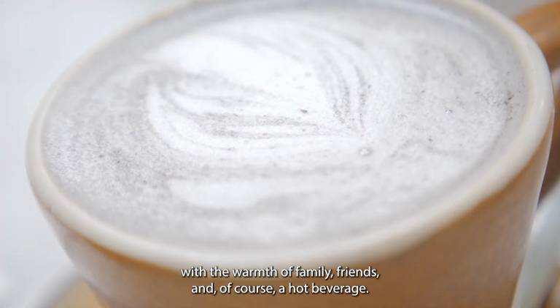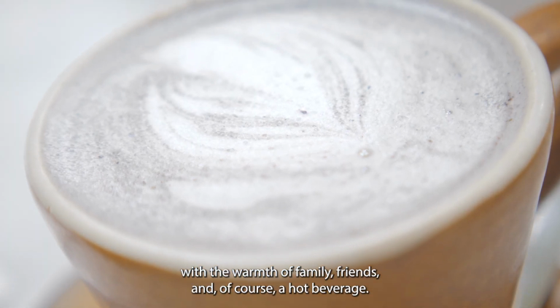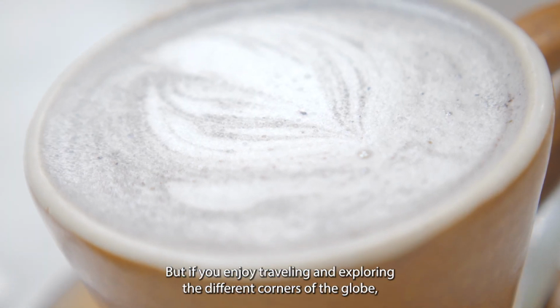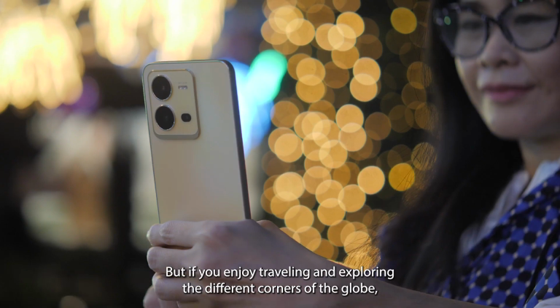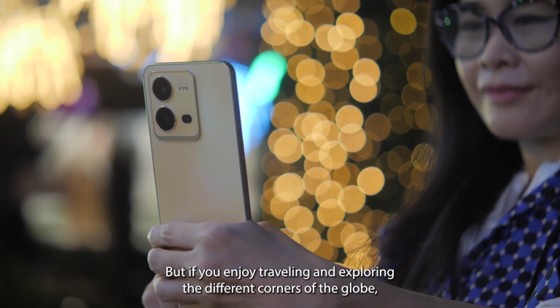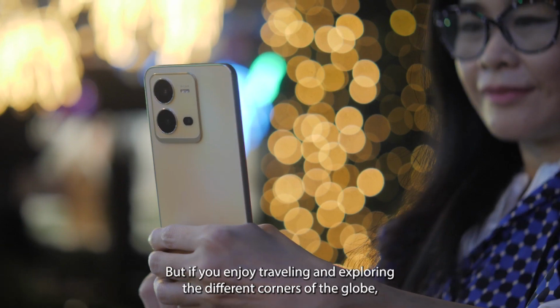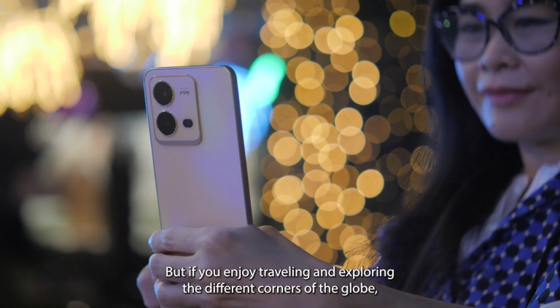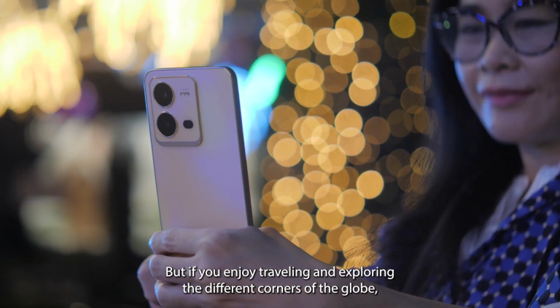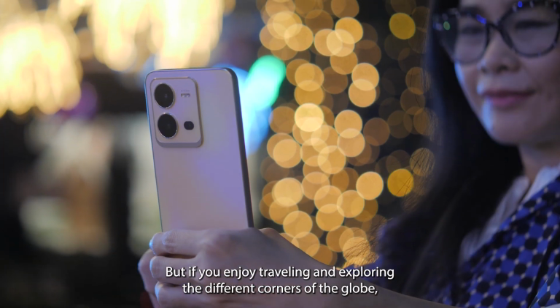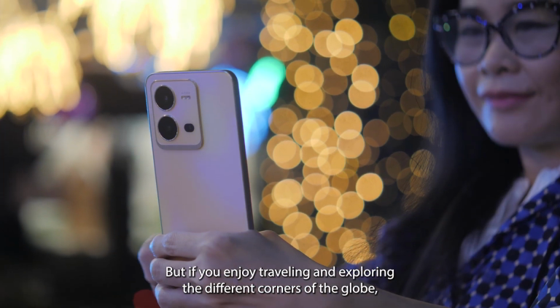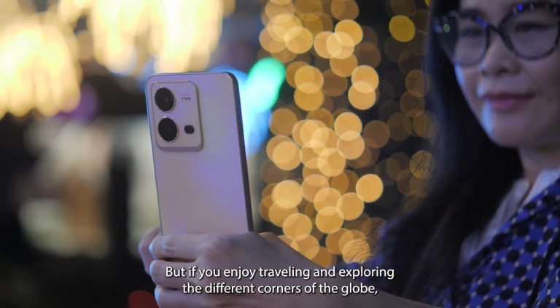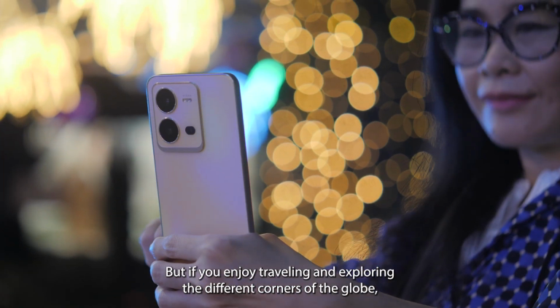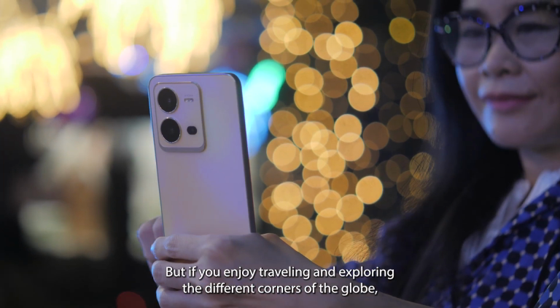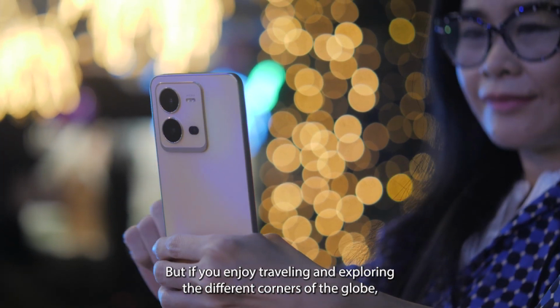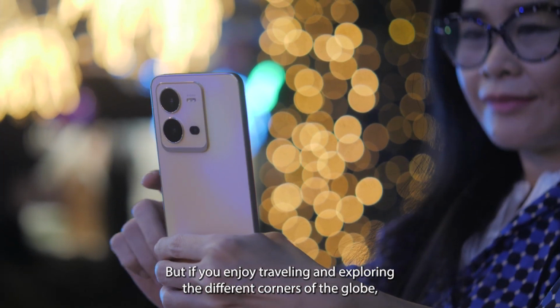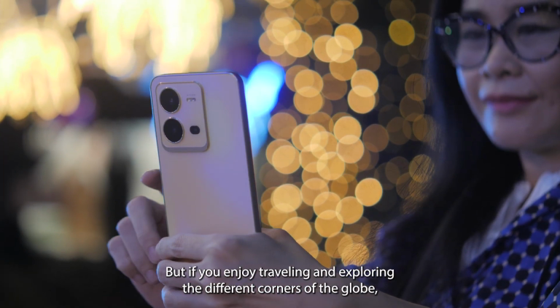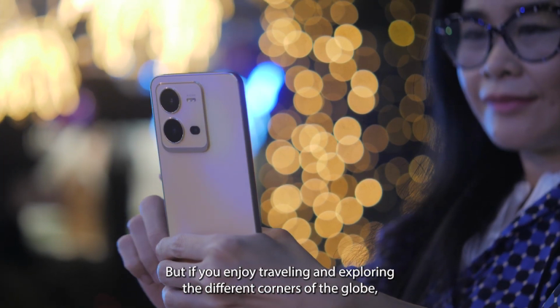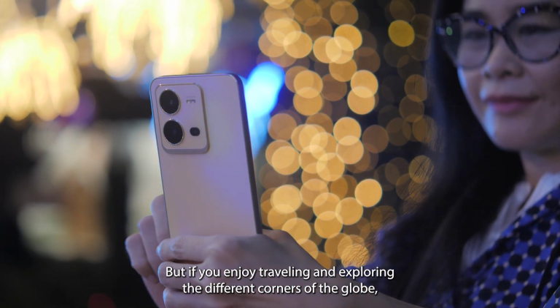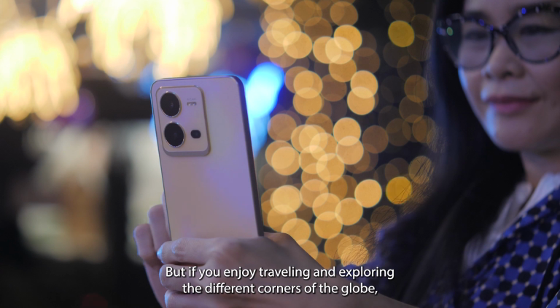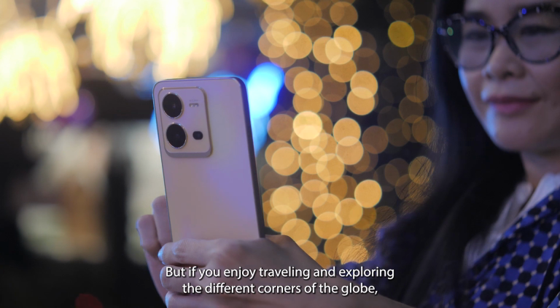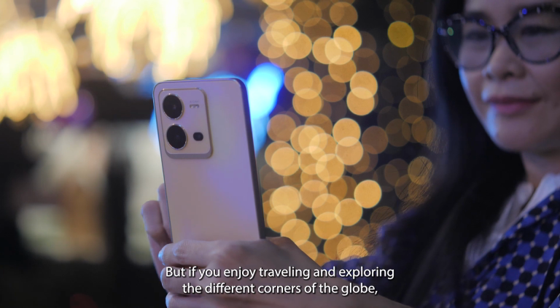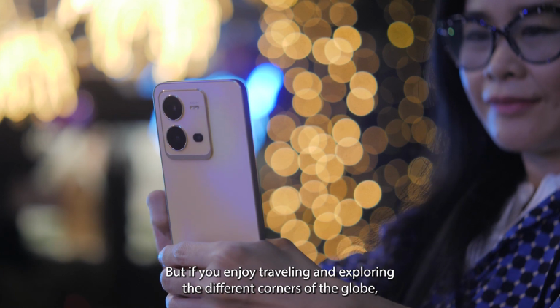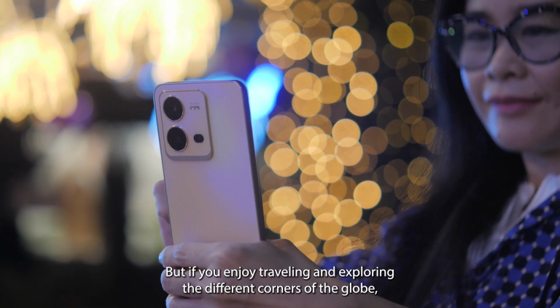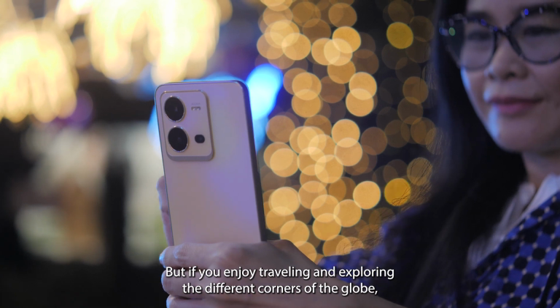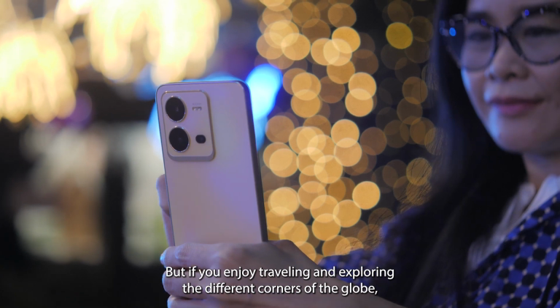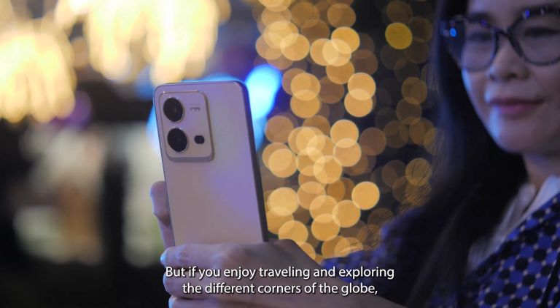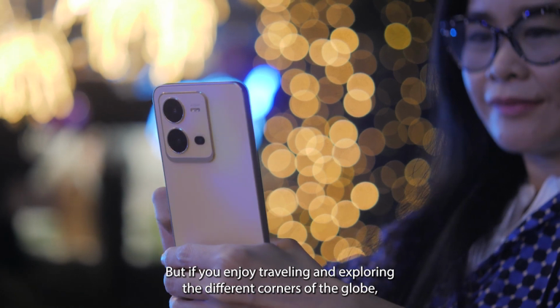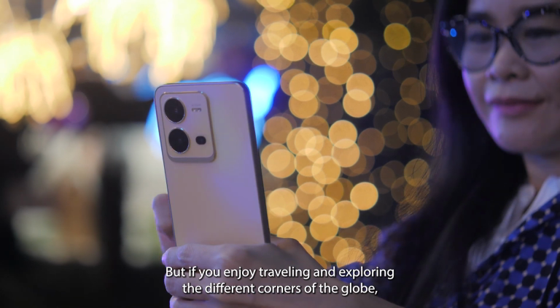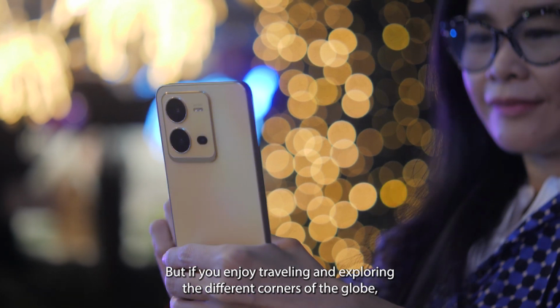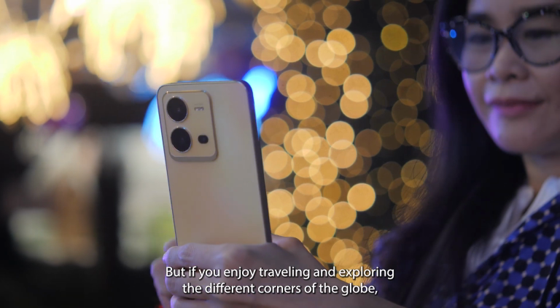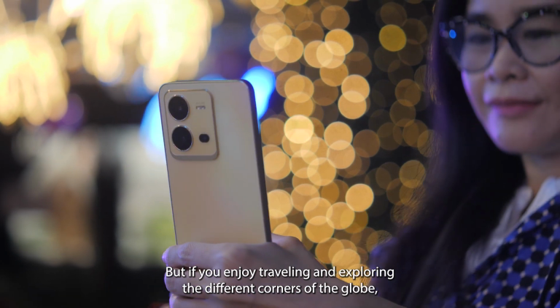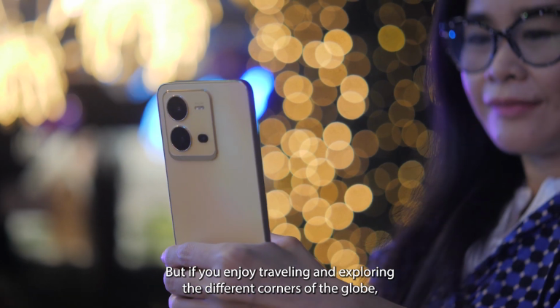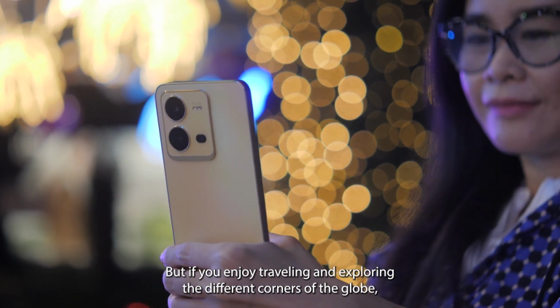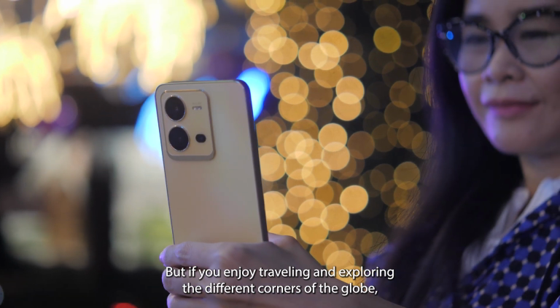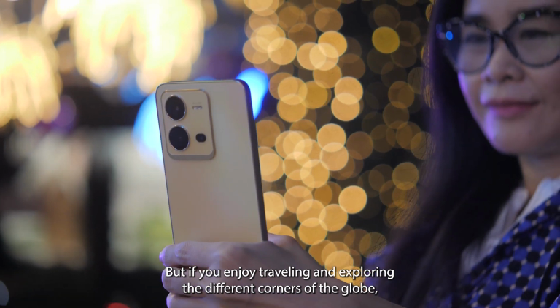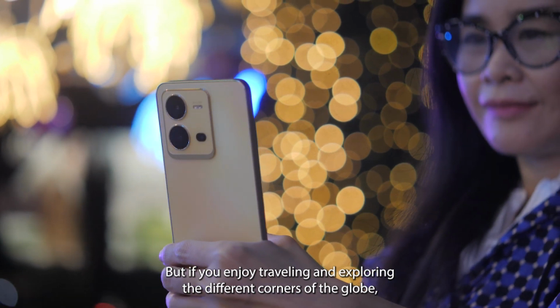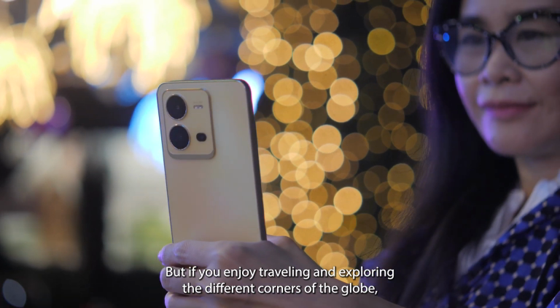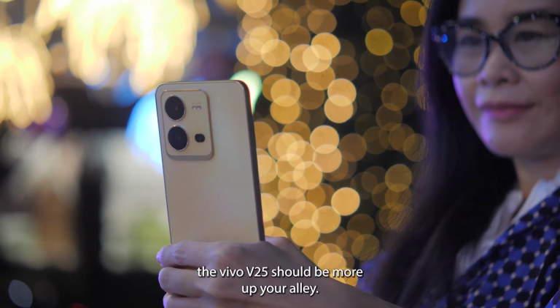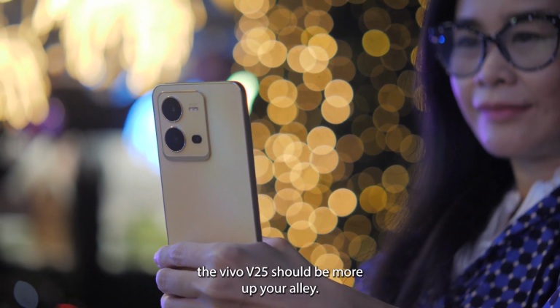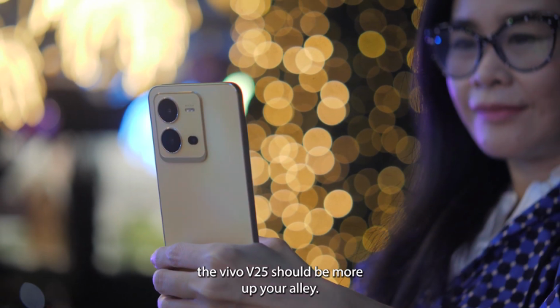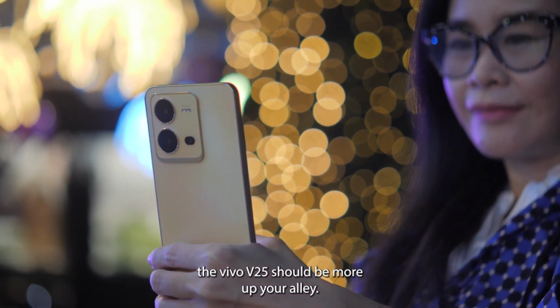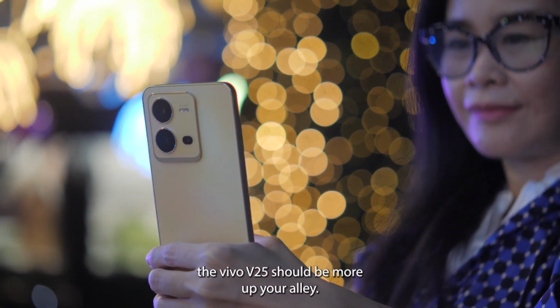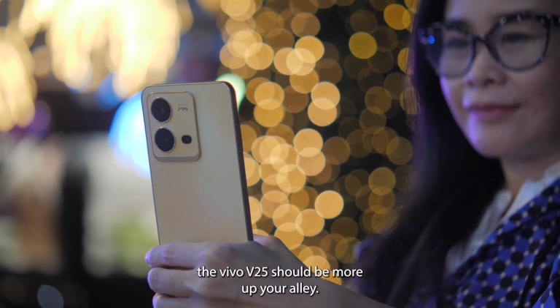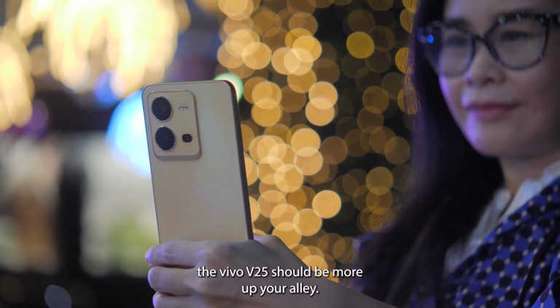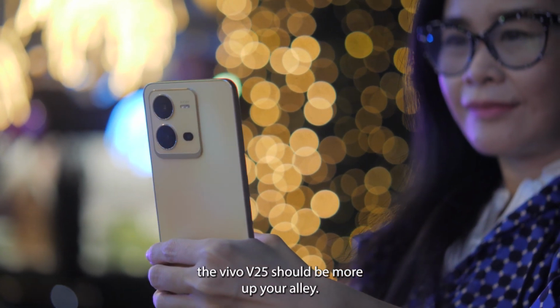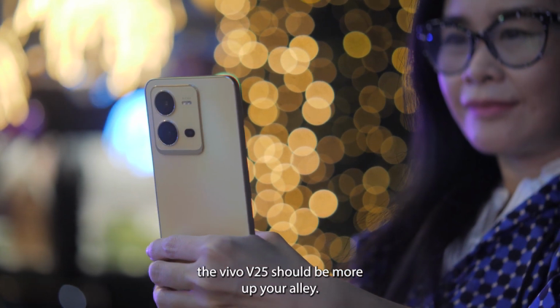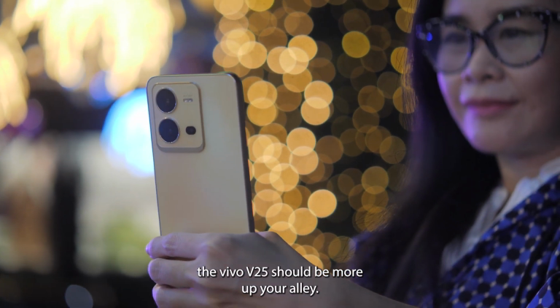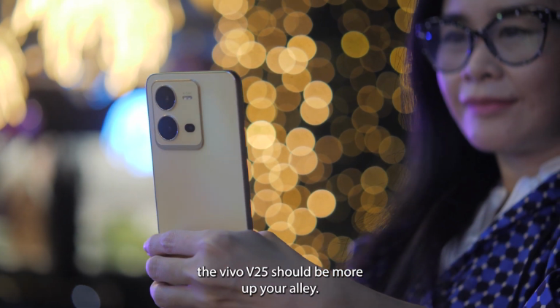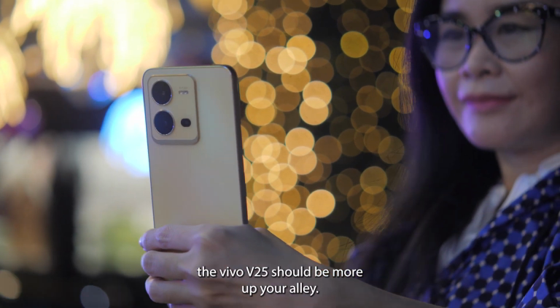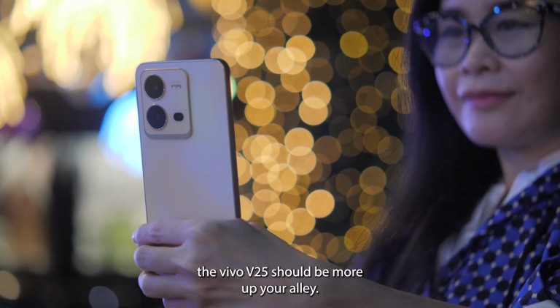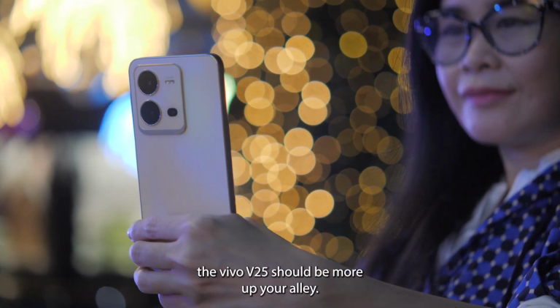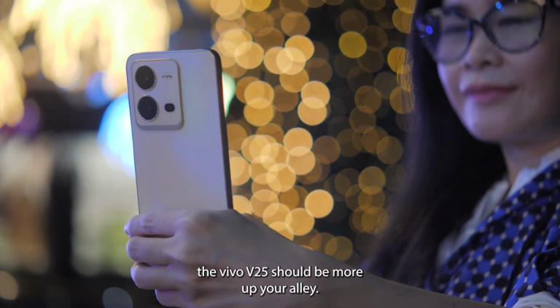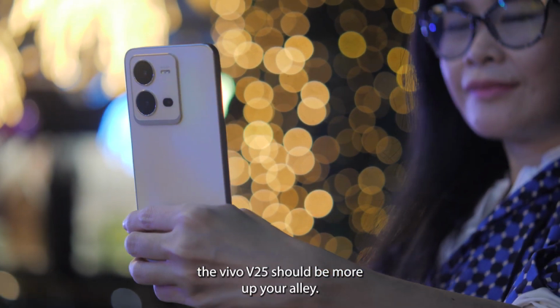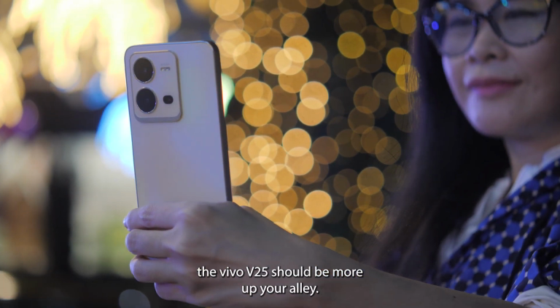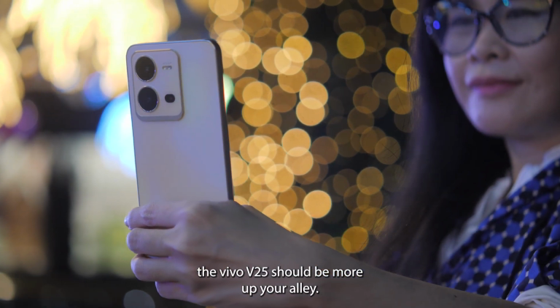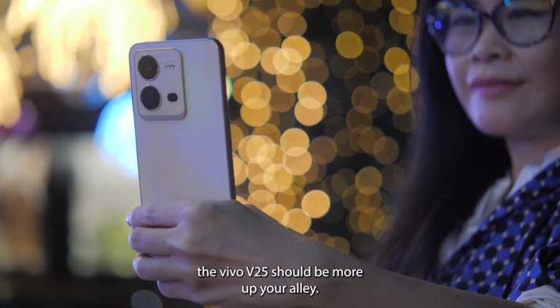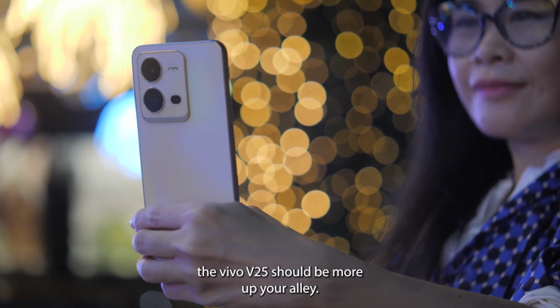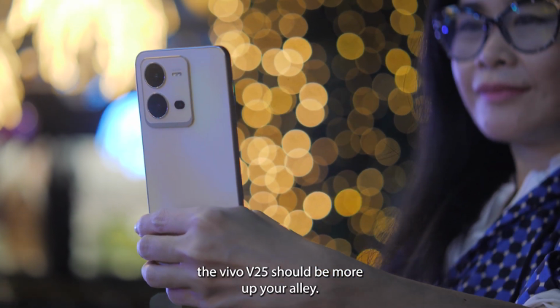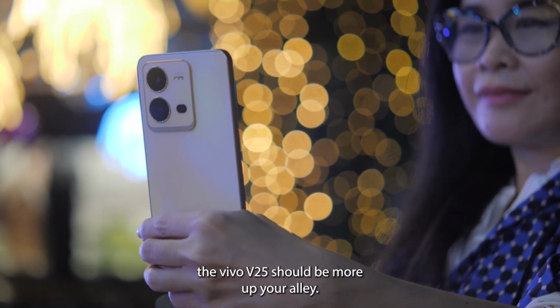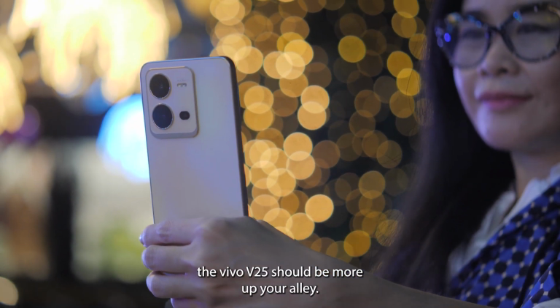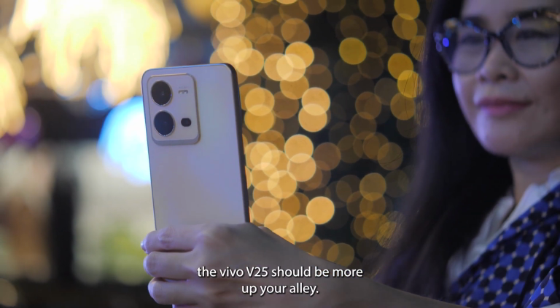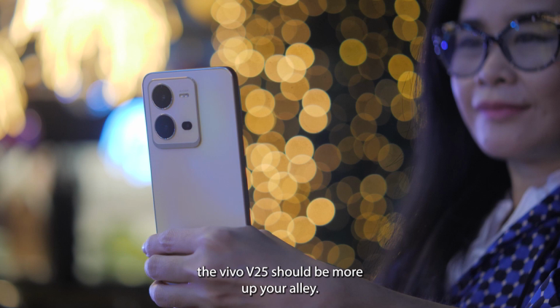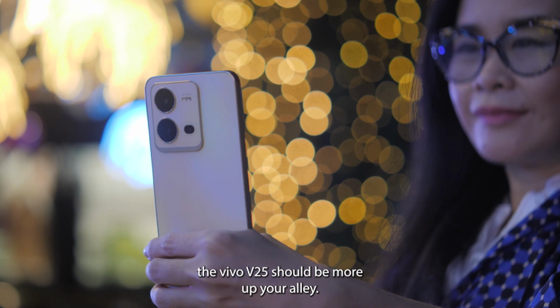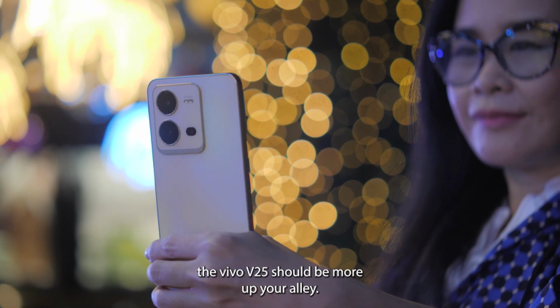But if you enjoy traveling and exploring the different corners of the globe, the Vivo V25 should be more up your alley.